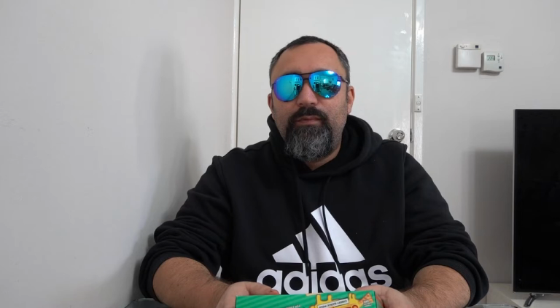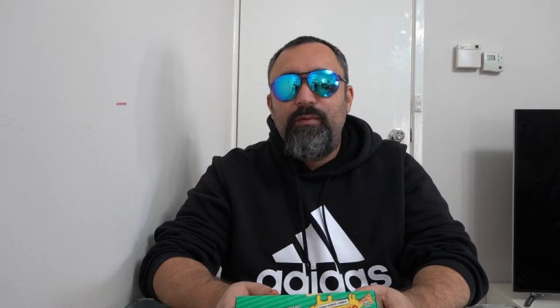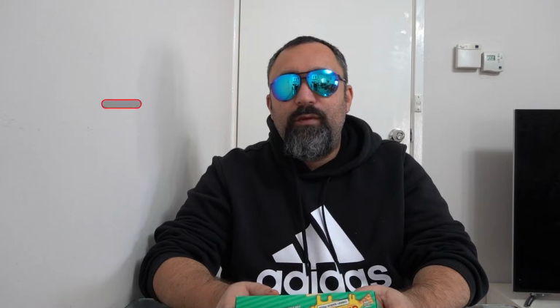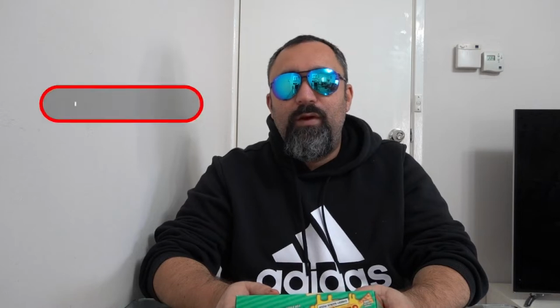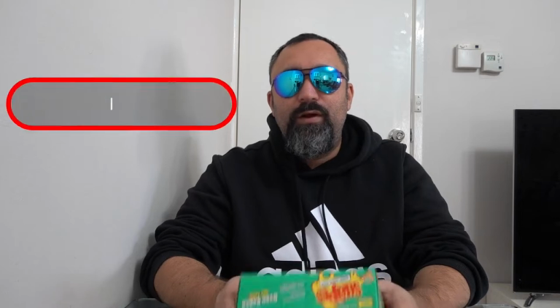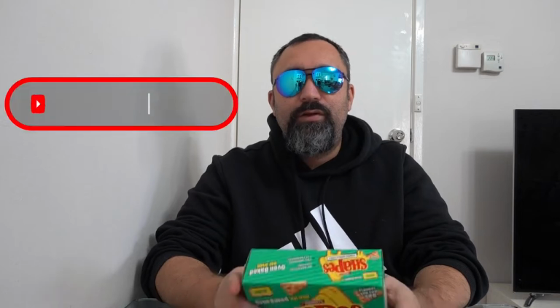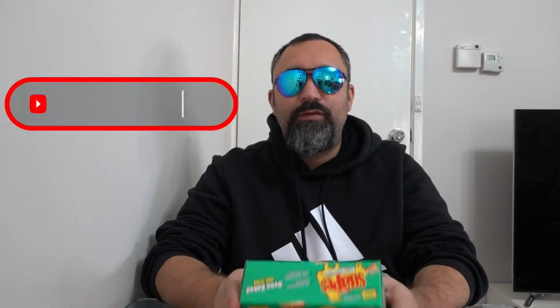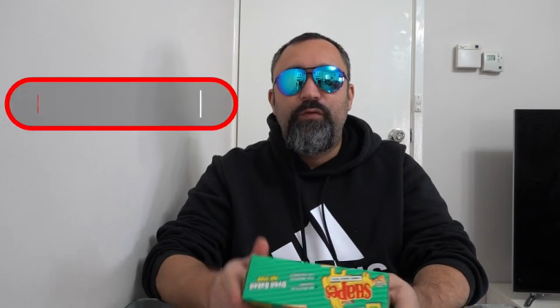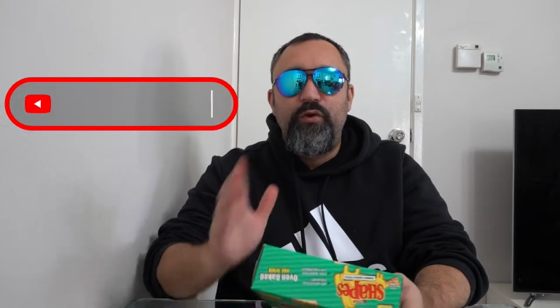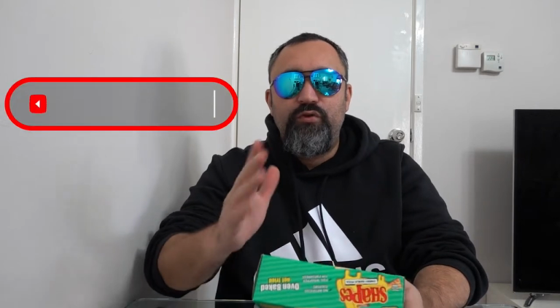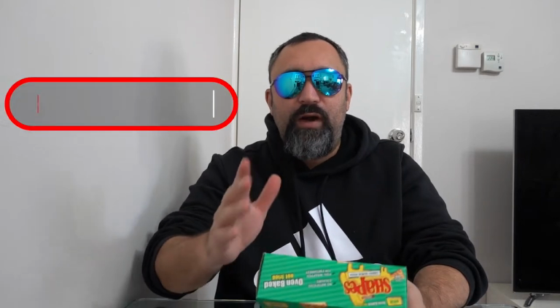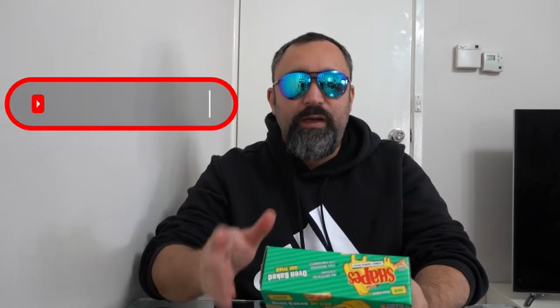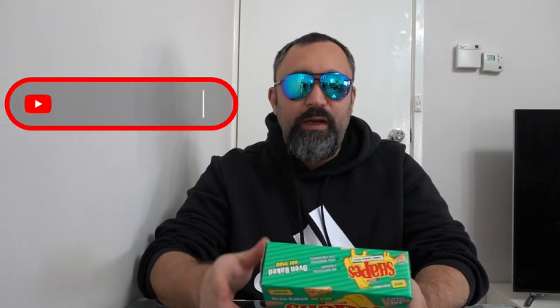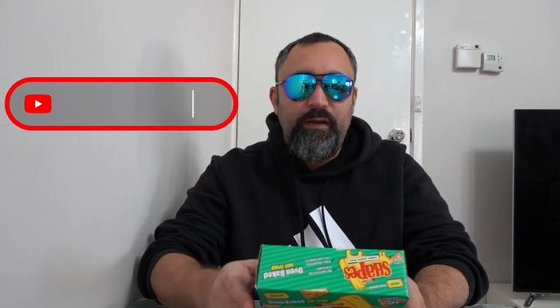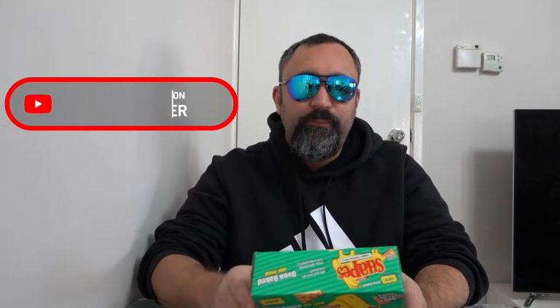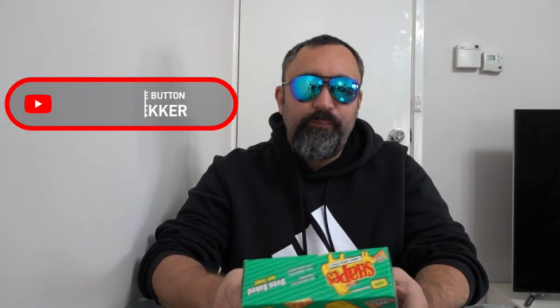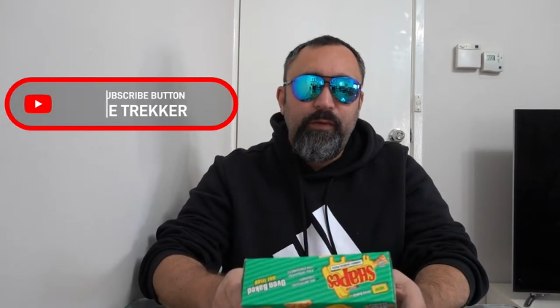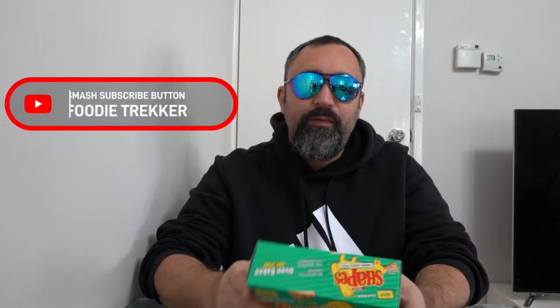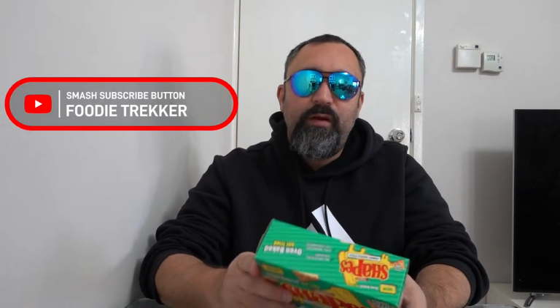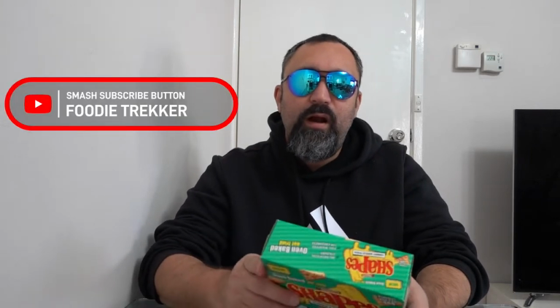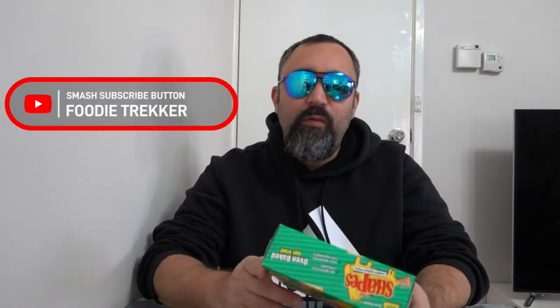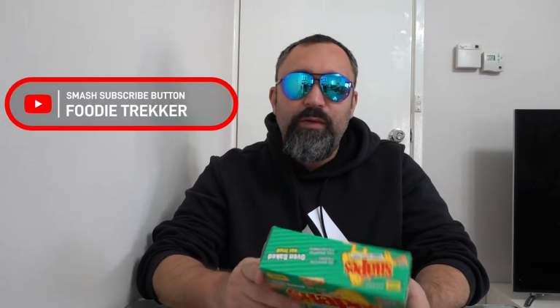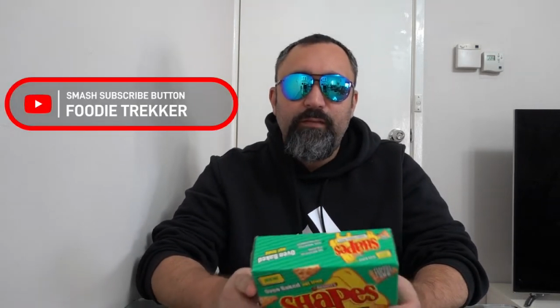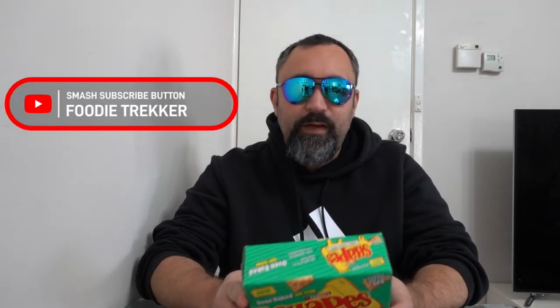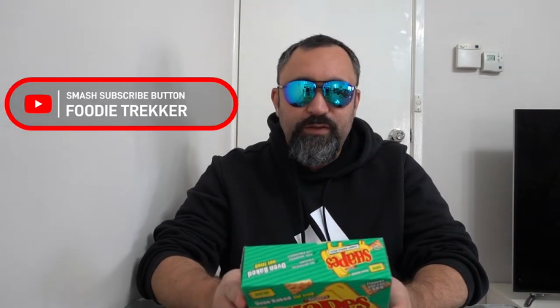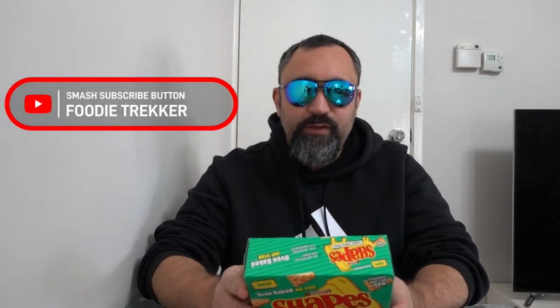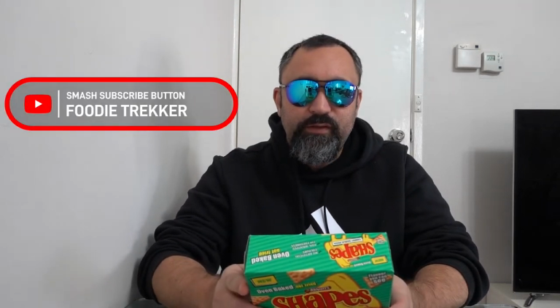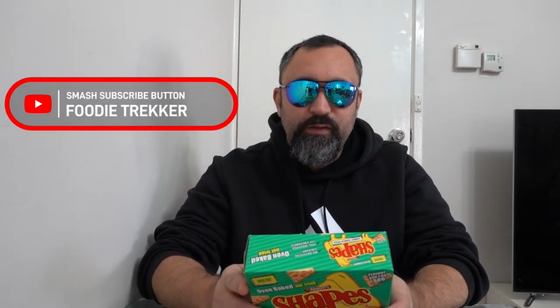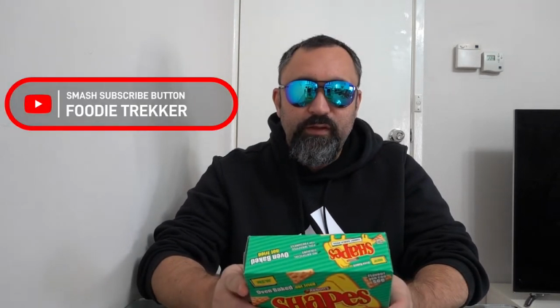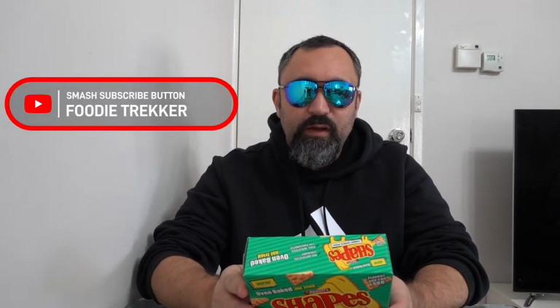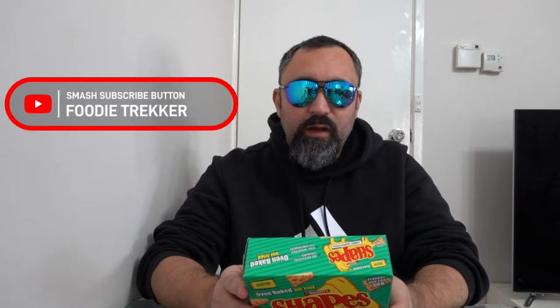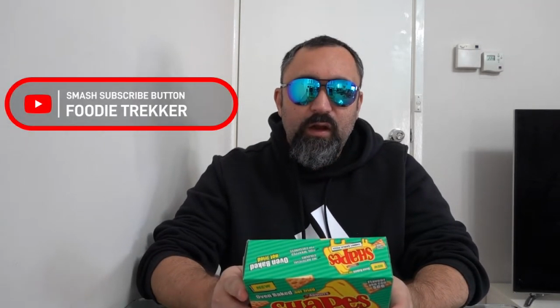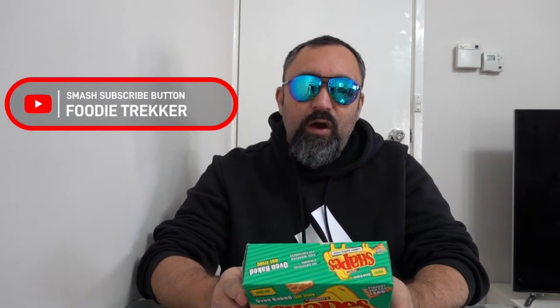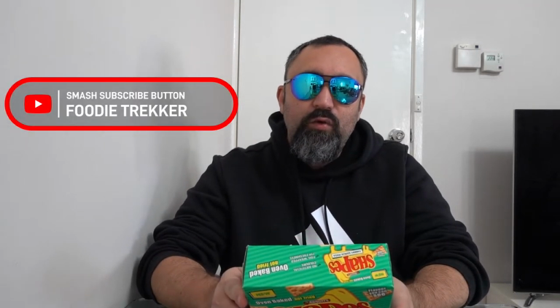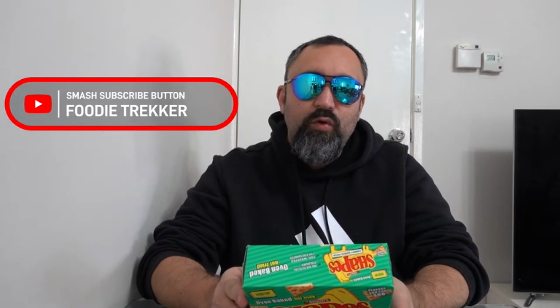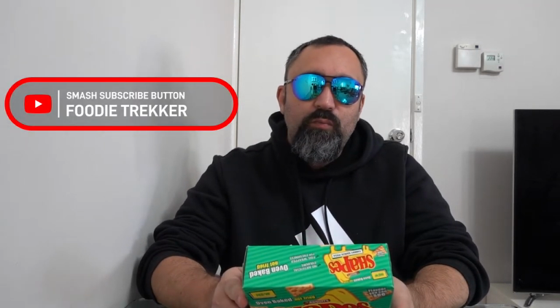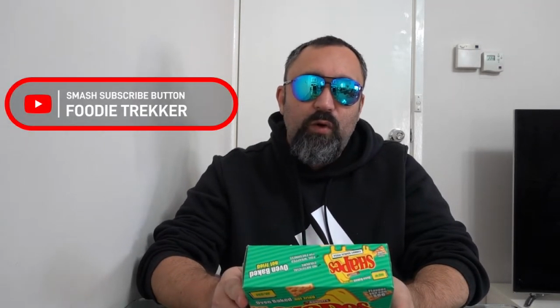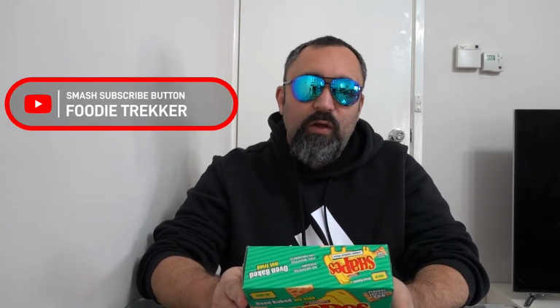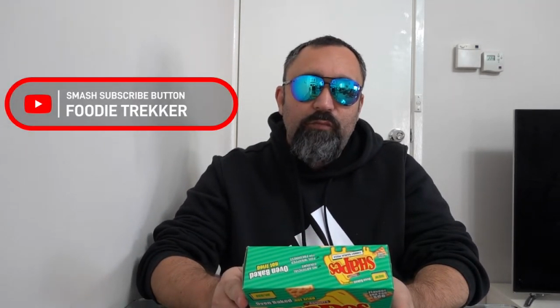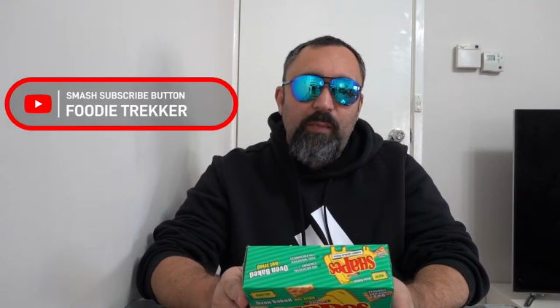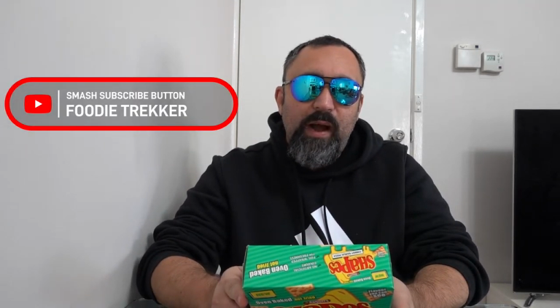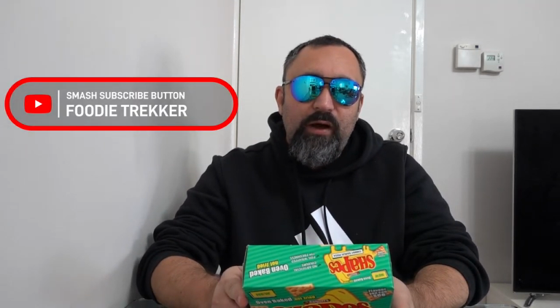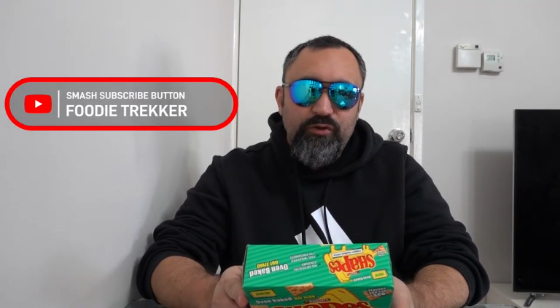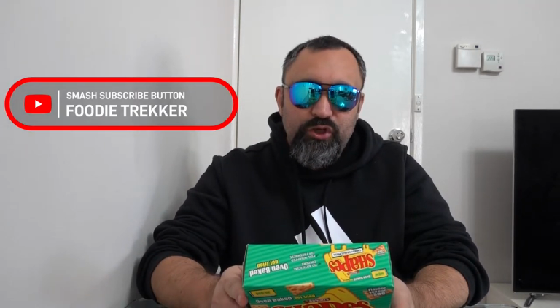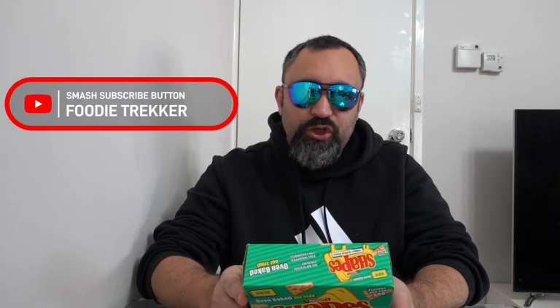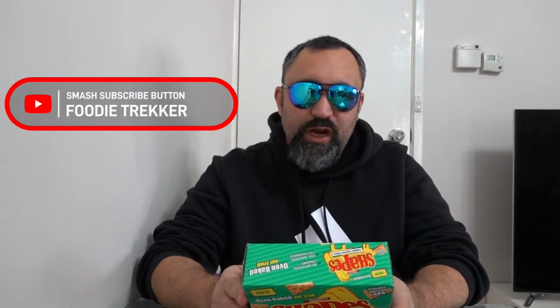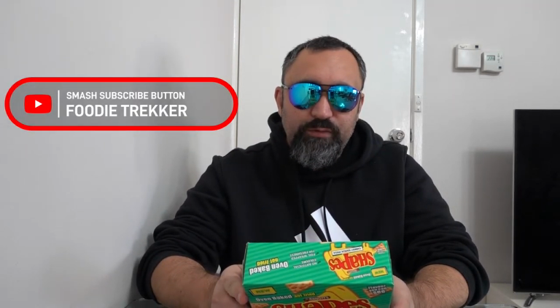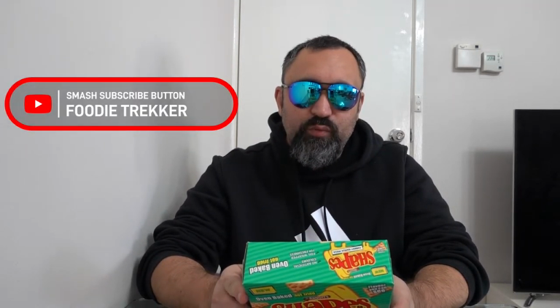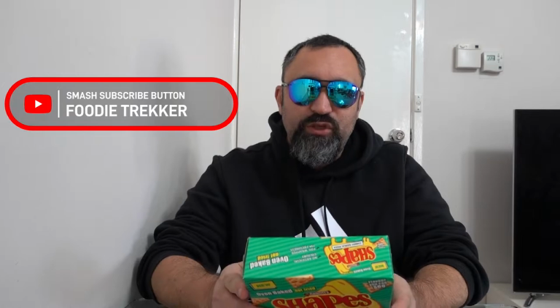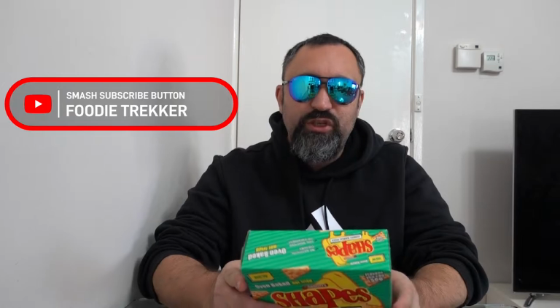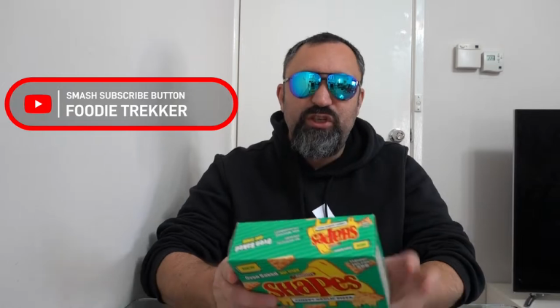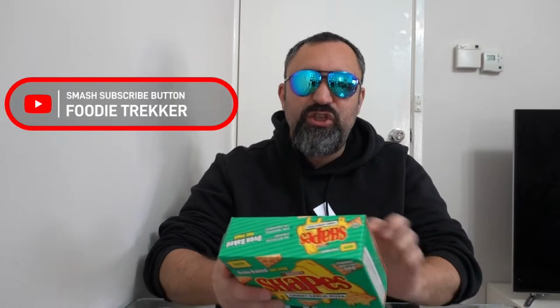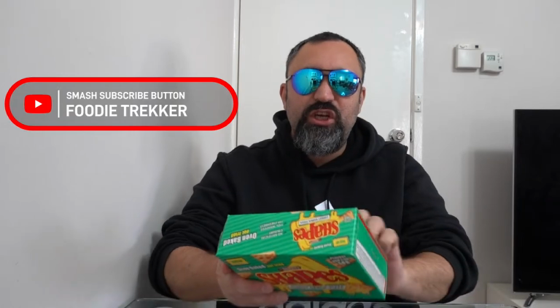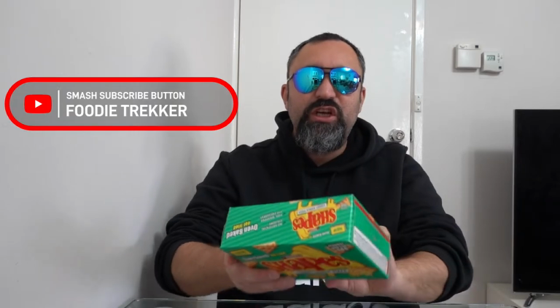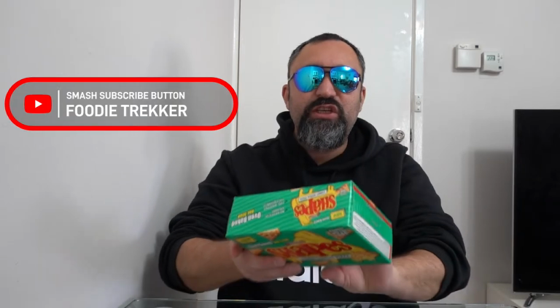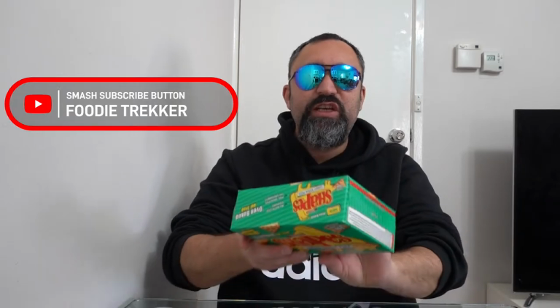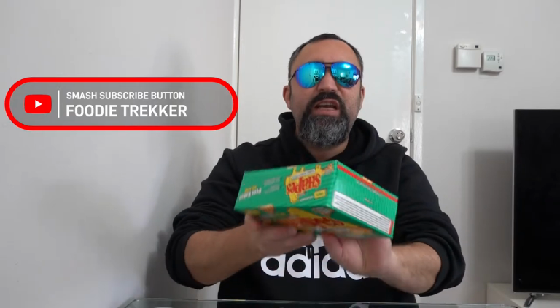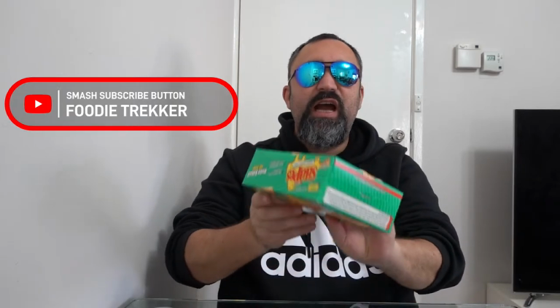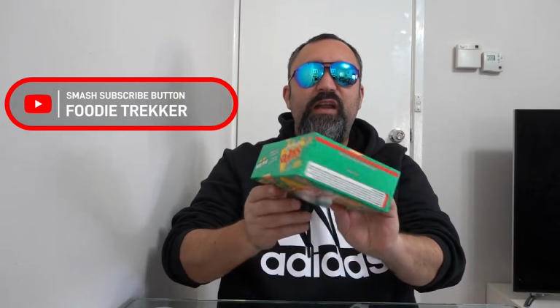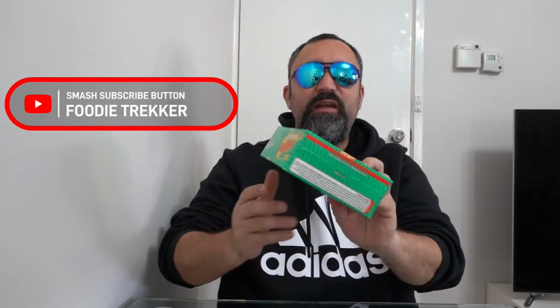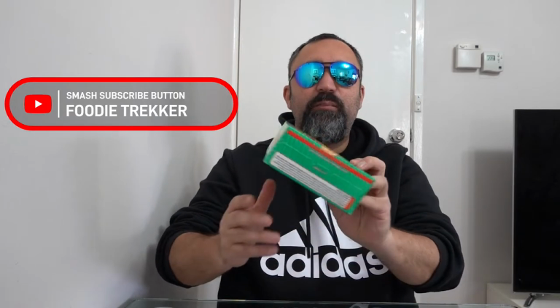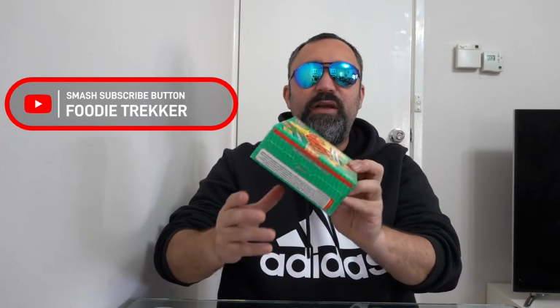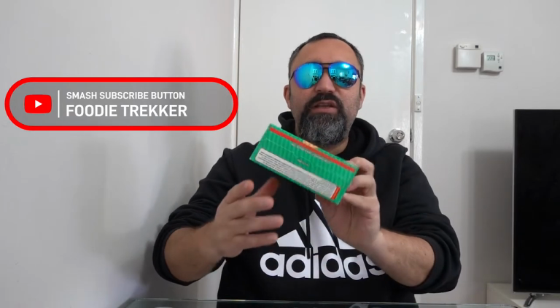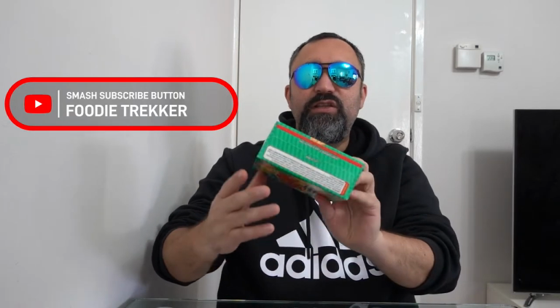Hi guys, it's FoodooTrack here. Today I'll be tasting a new product from Arnott's Shapes, which is cheesy garlic pizza.